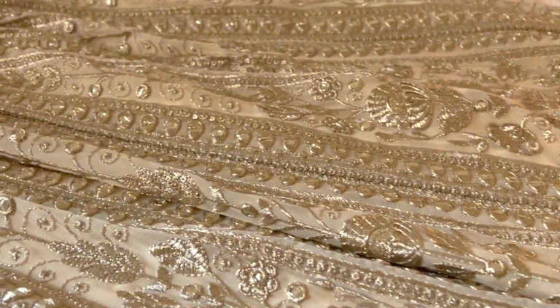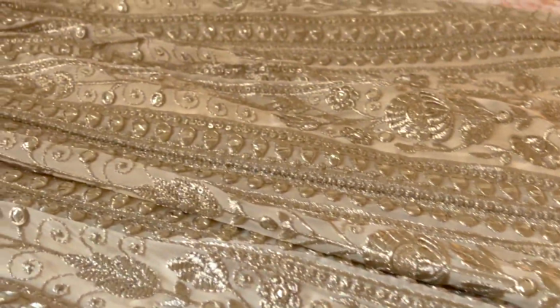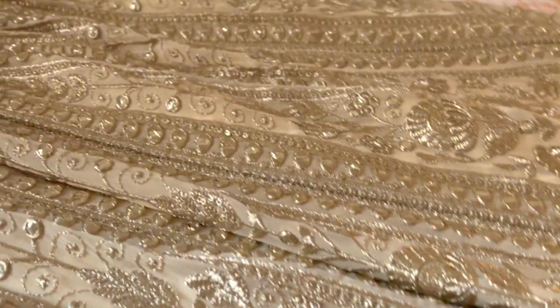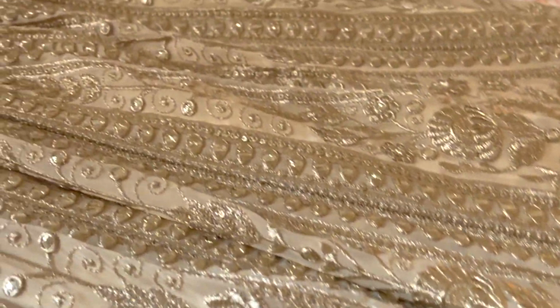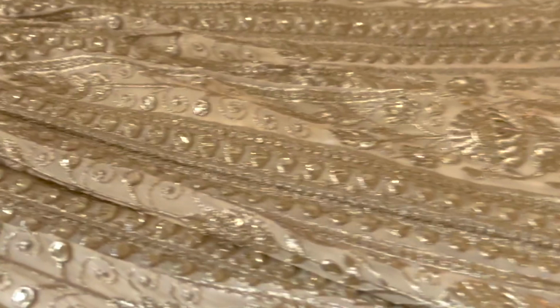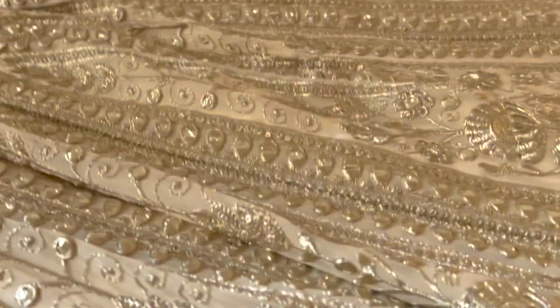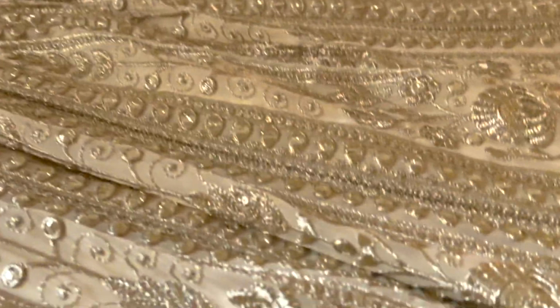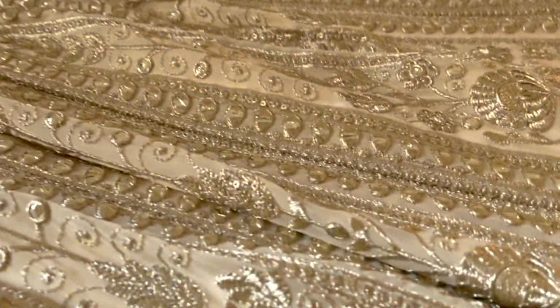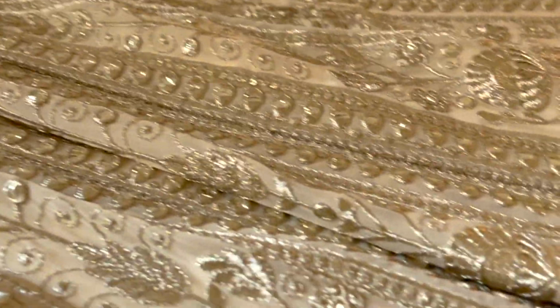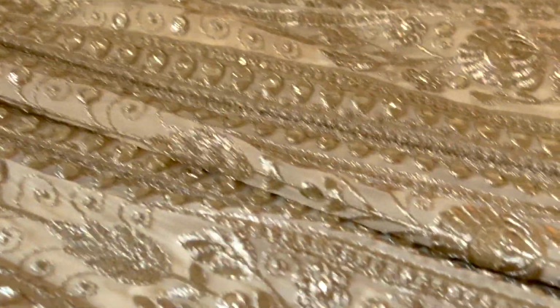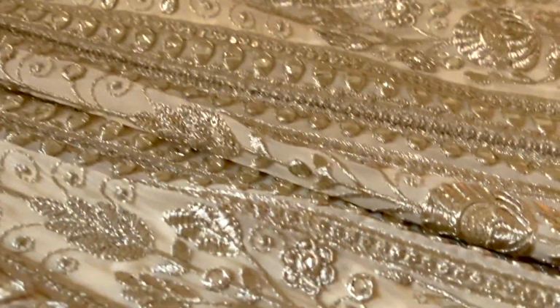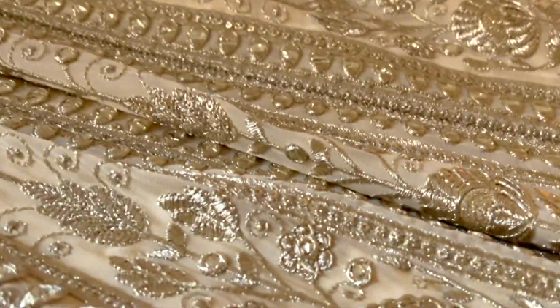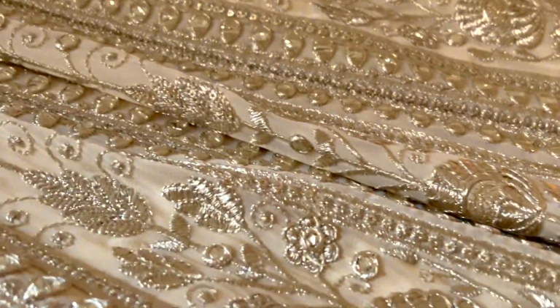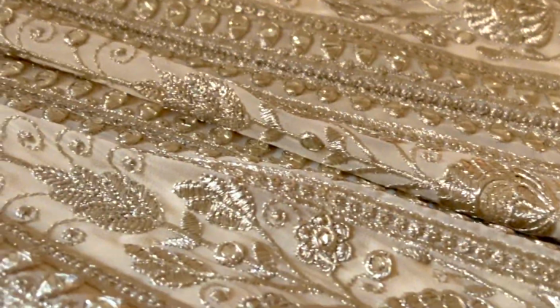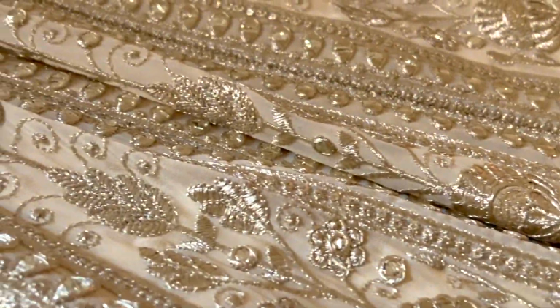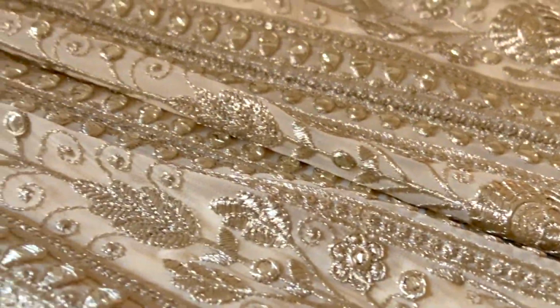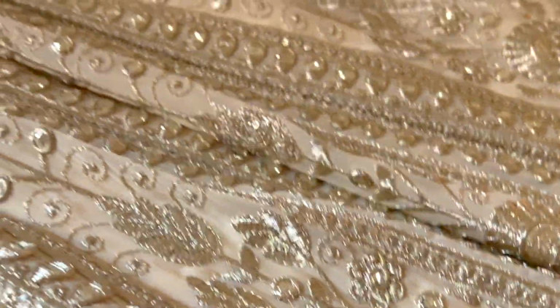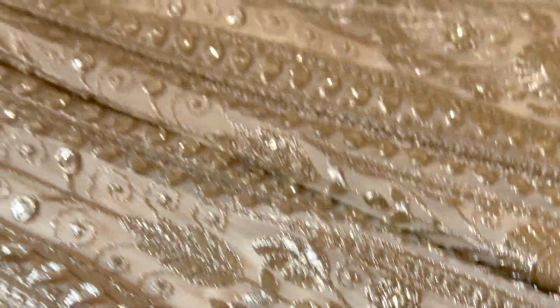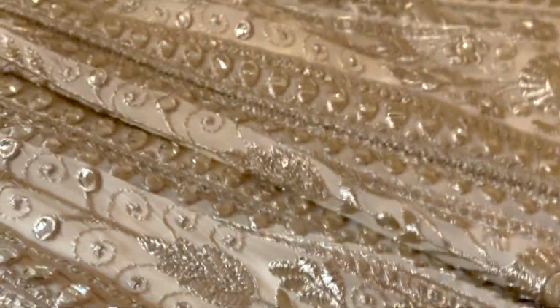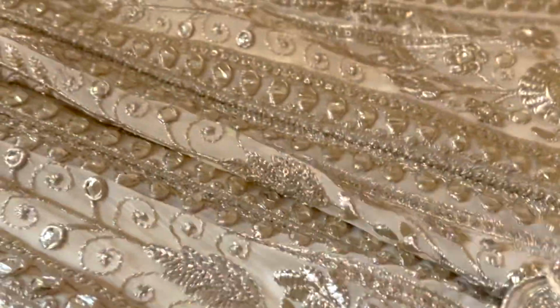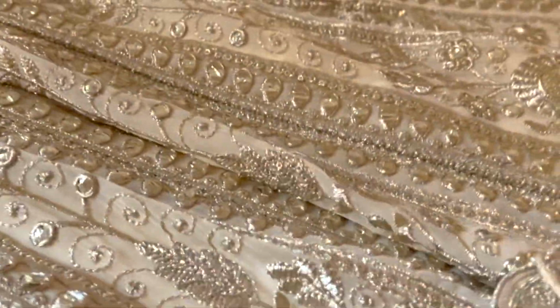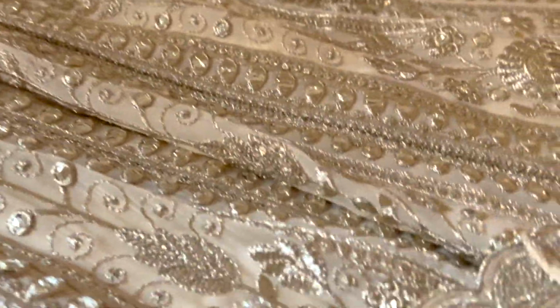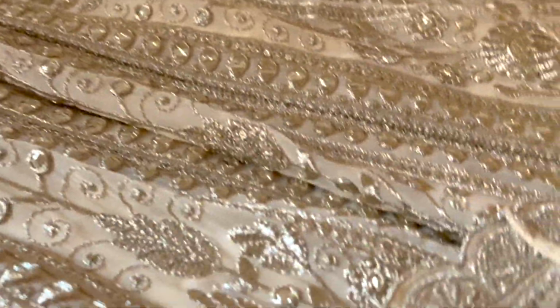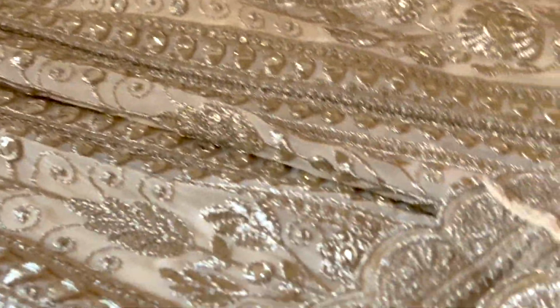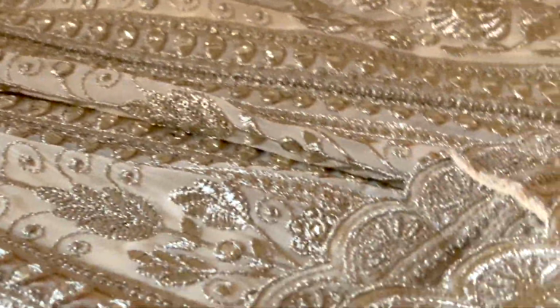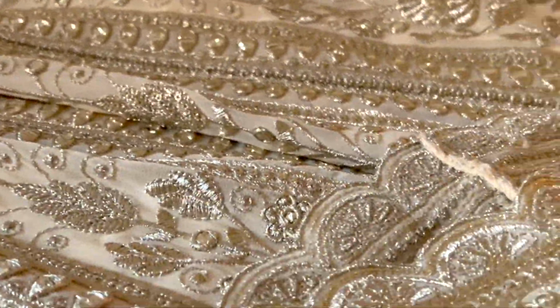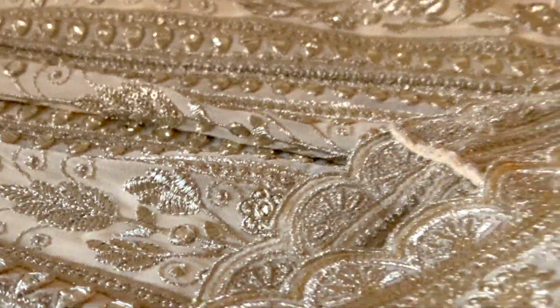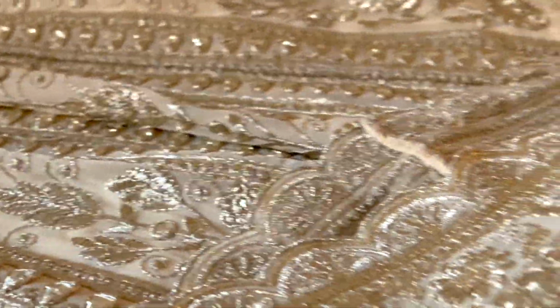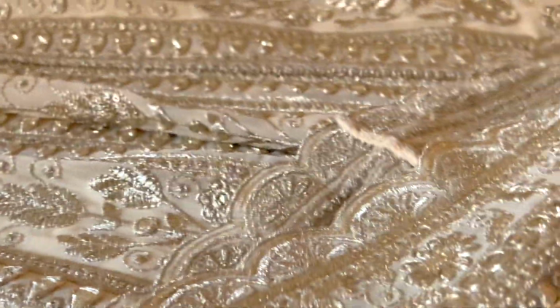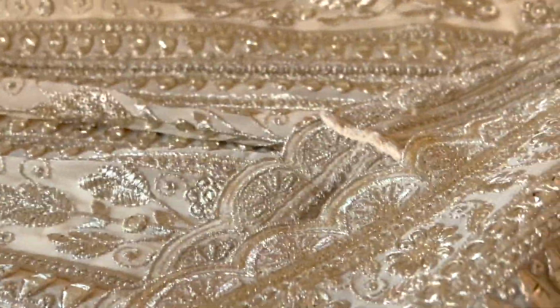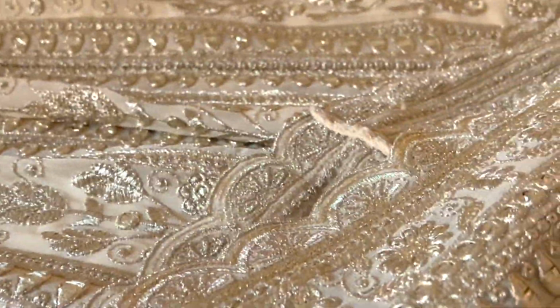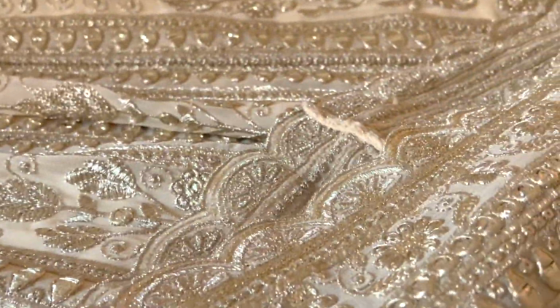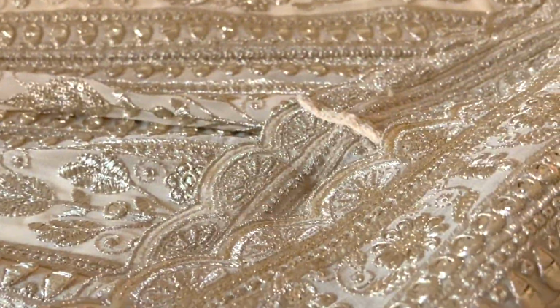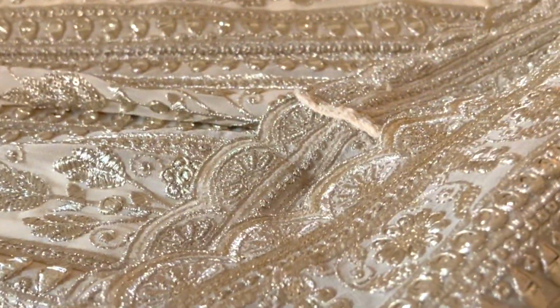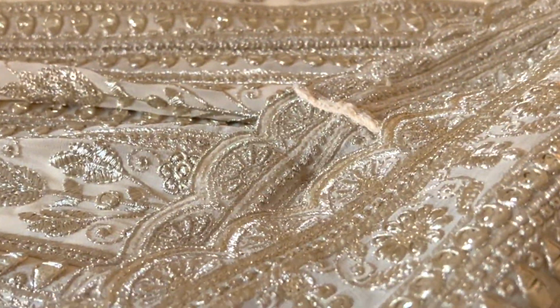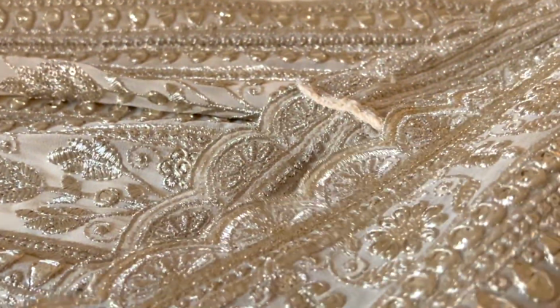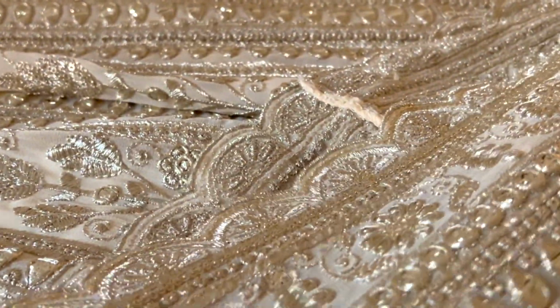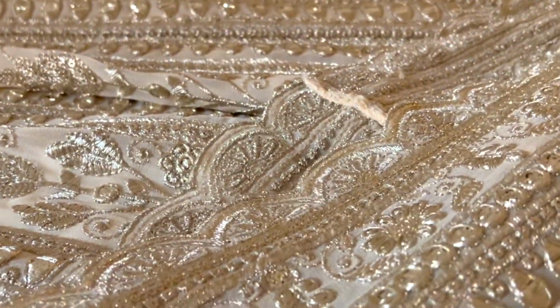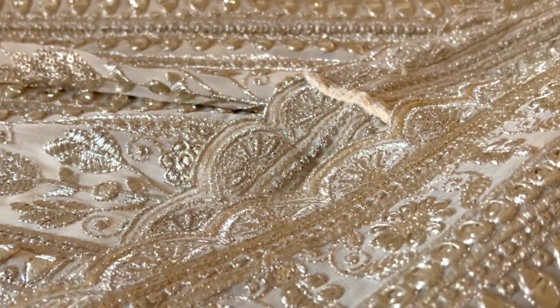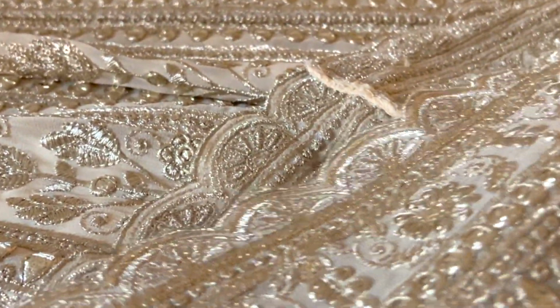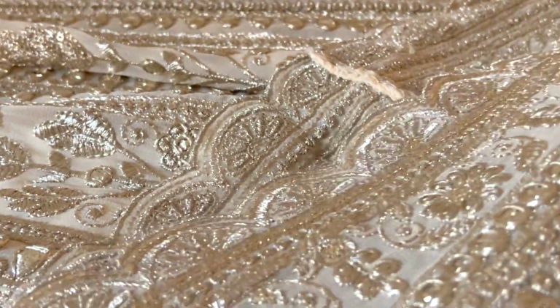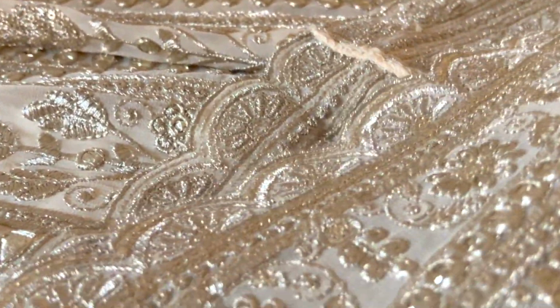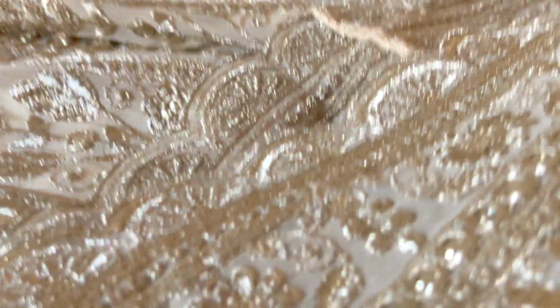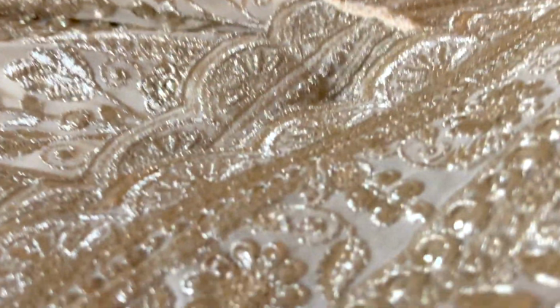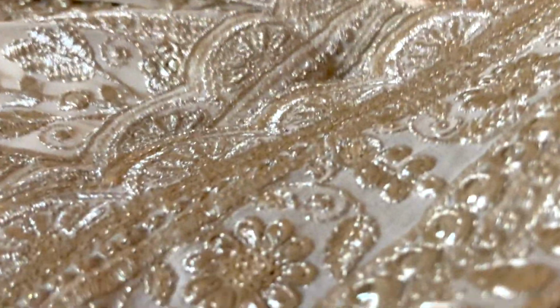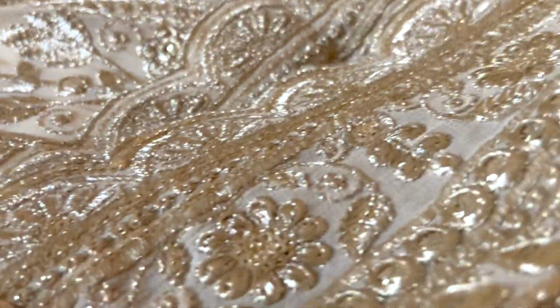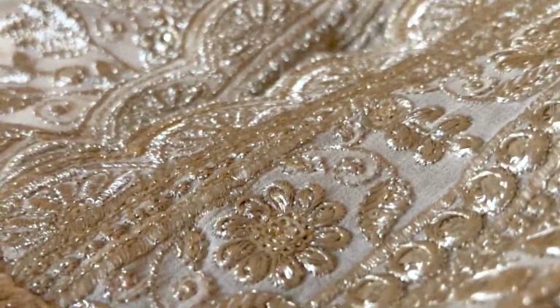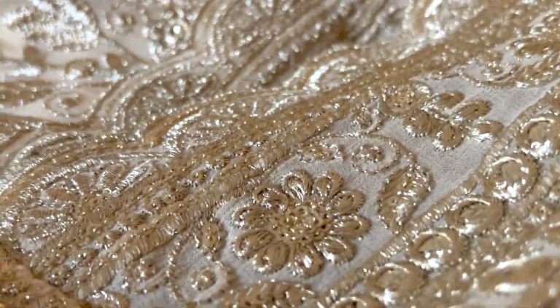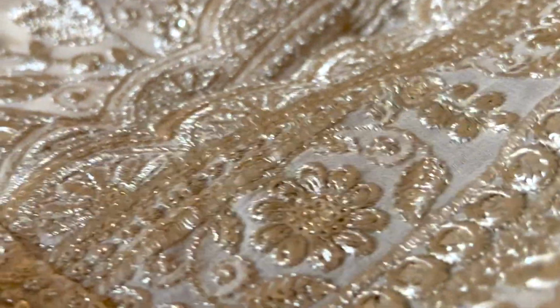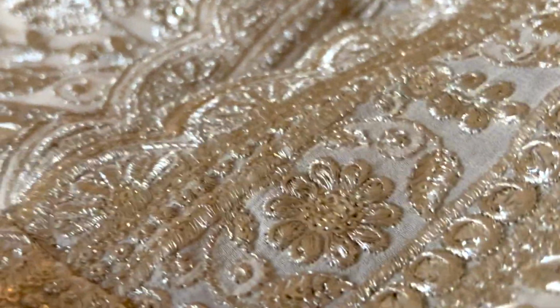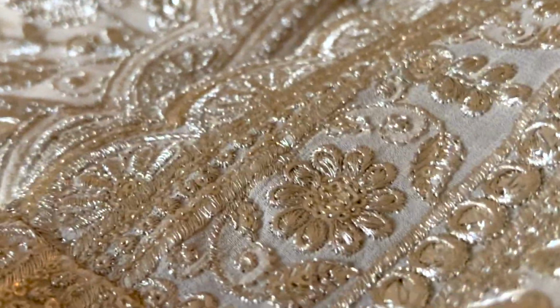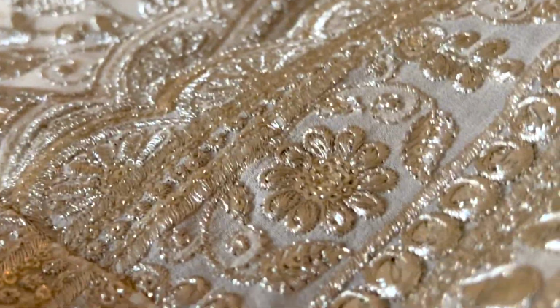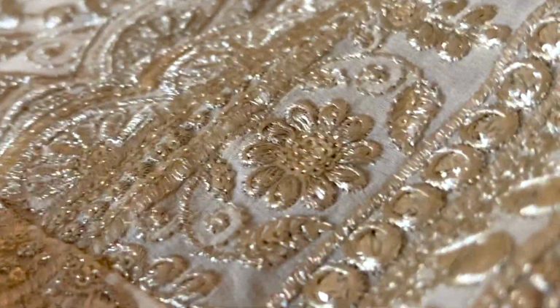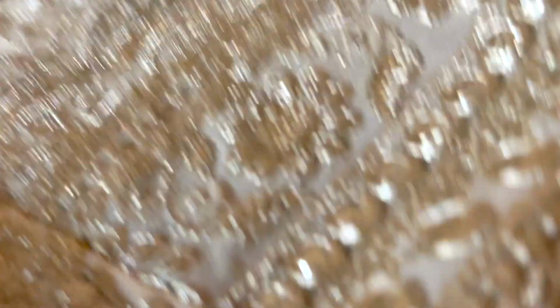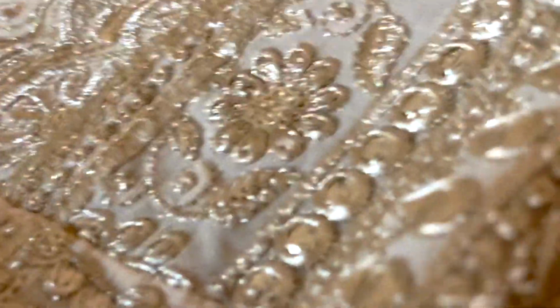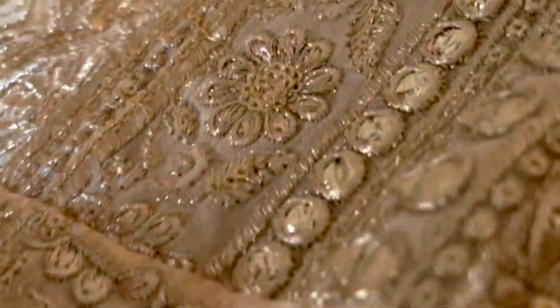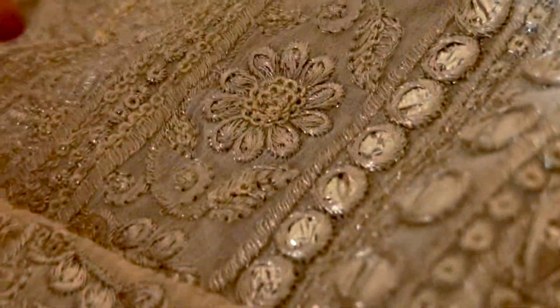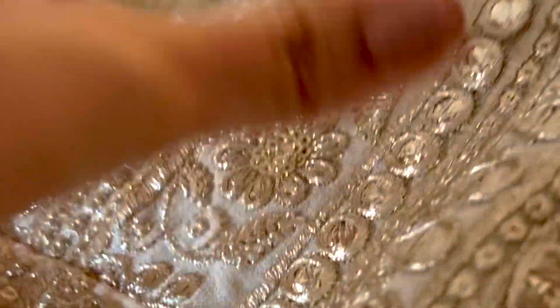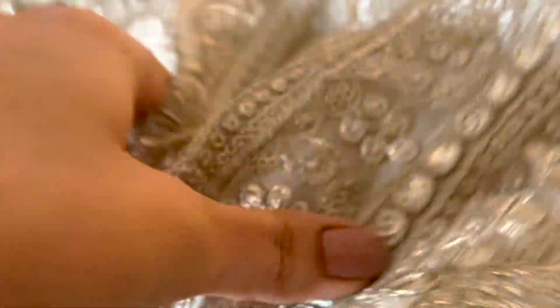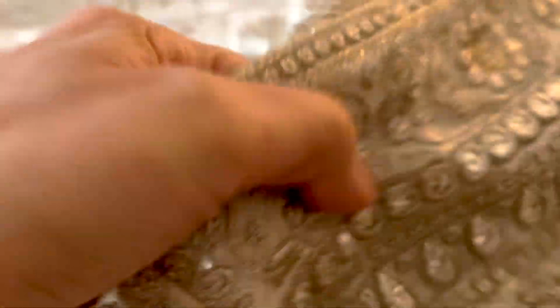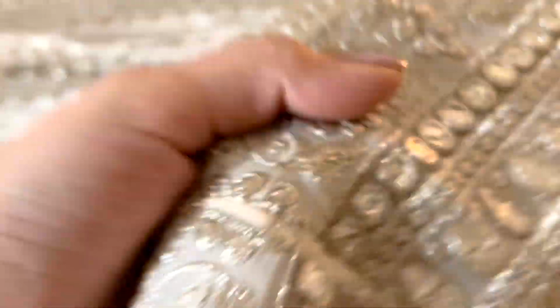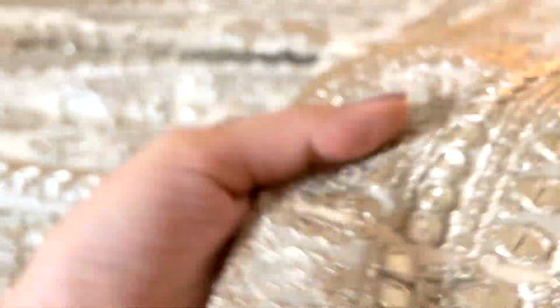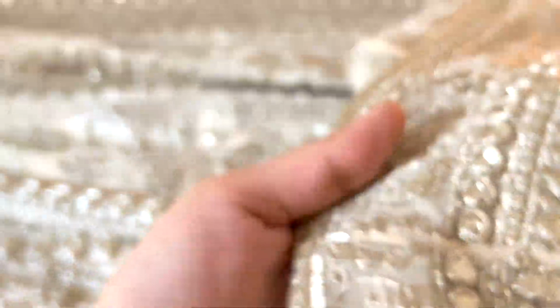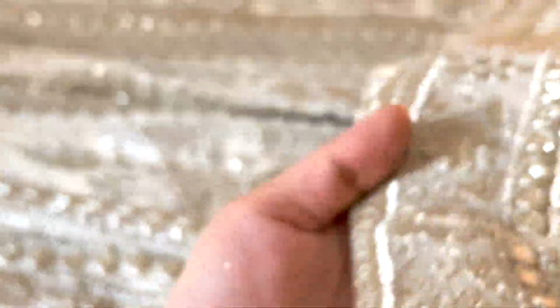I will show you the lower end. On the lower side, there is also scallop detailing at the bottom.